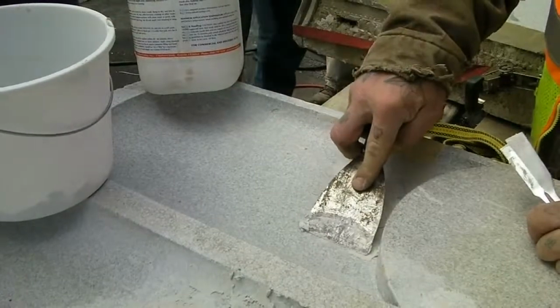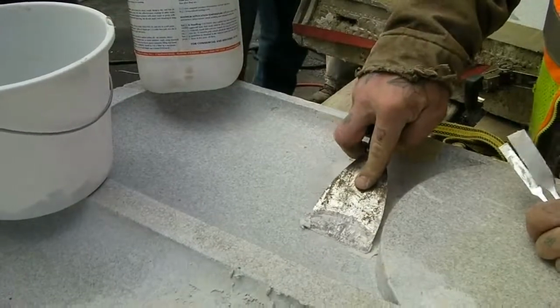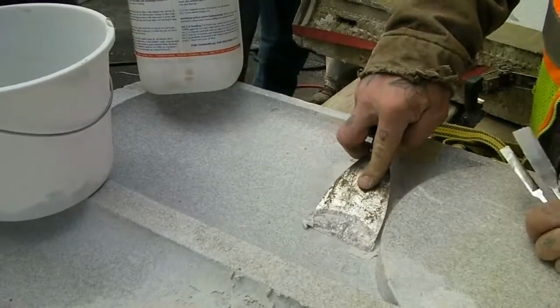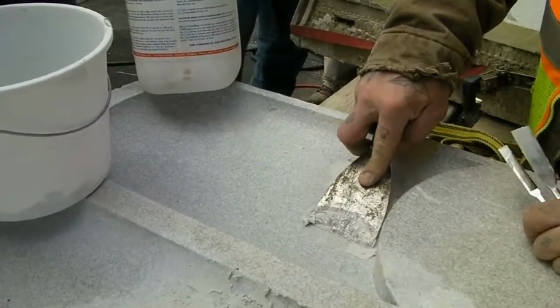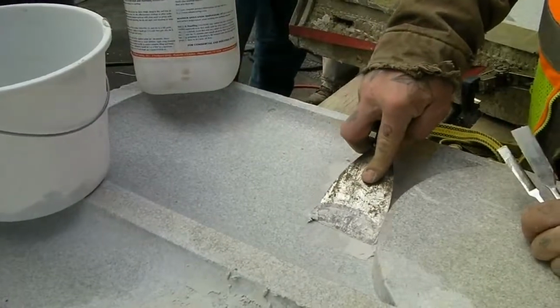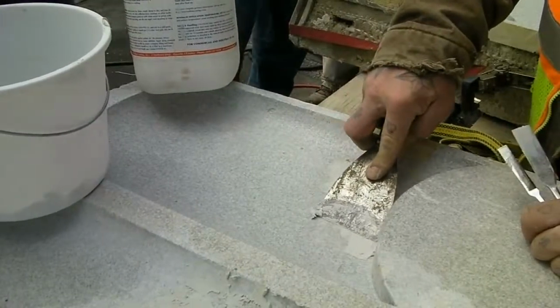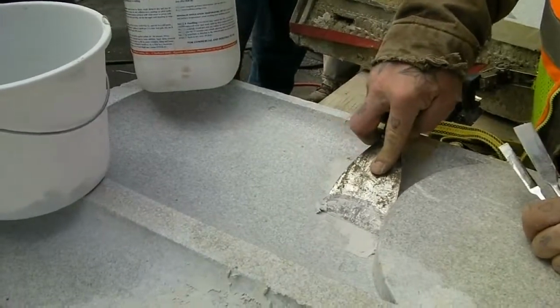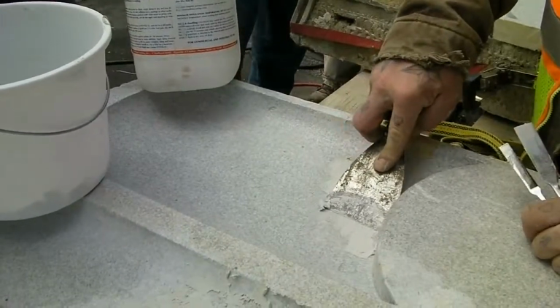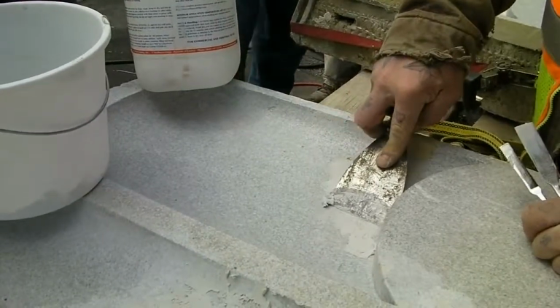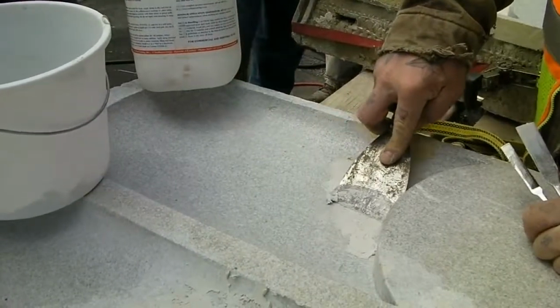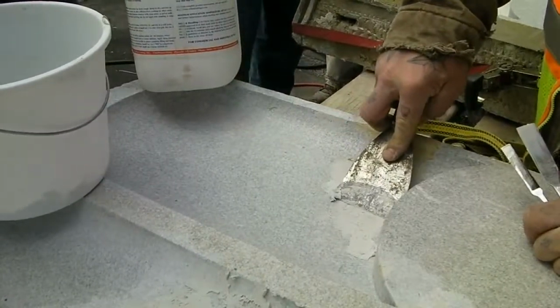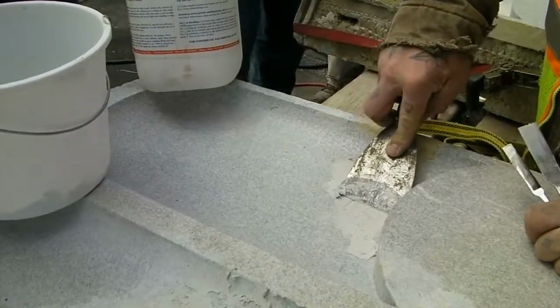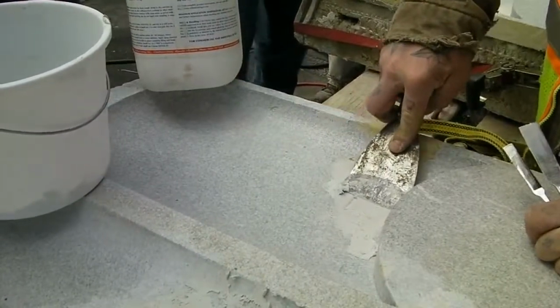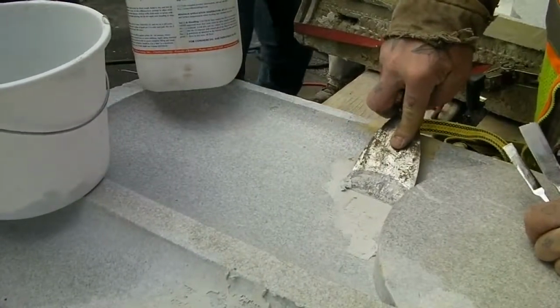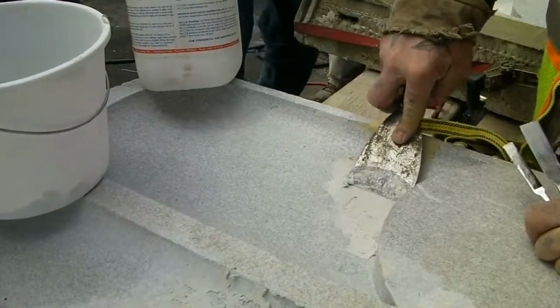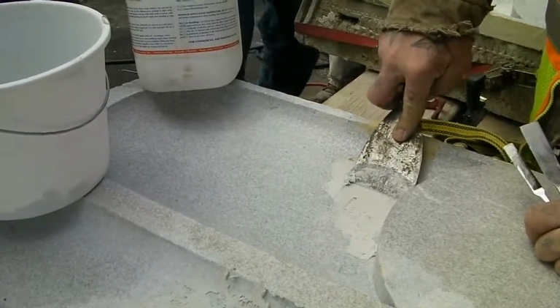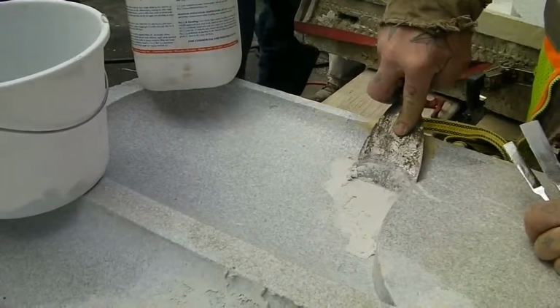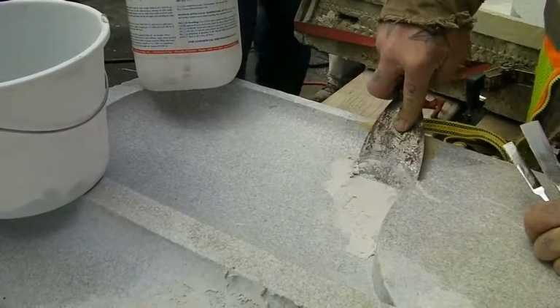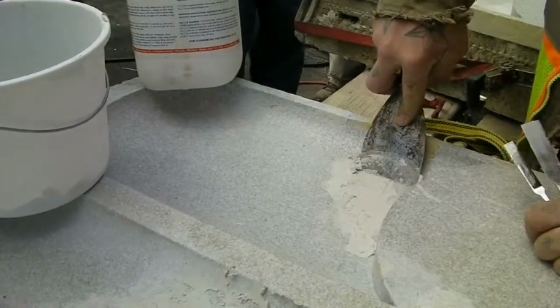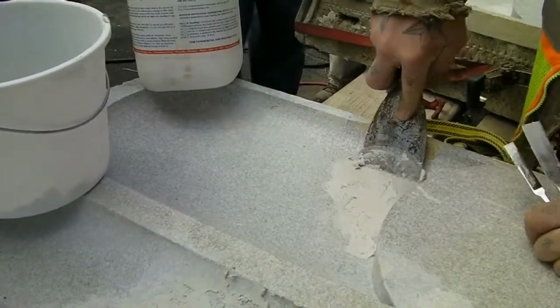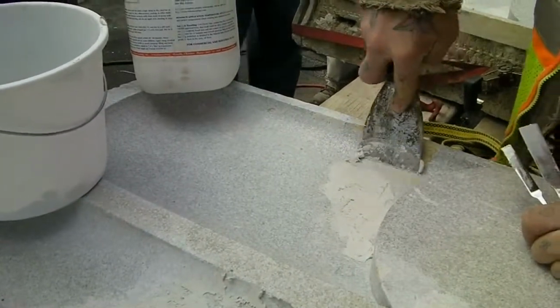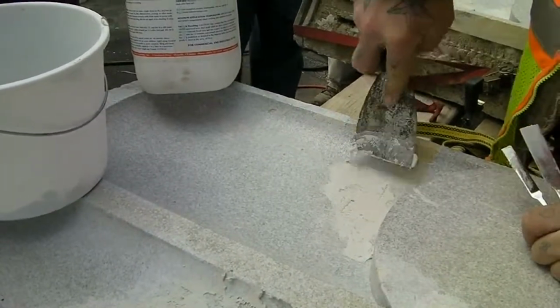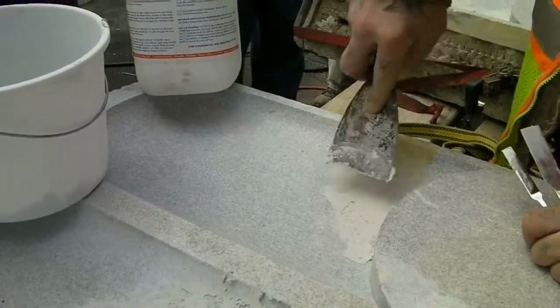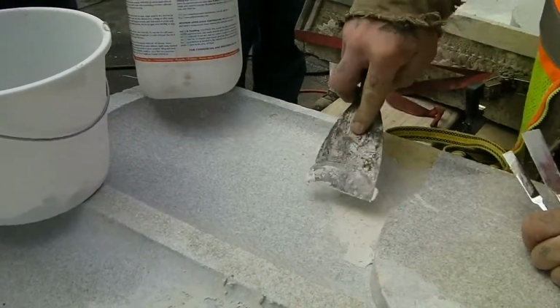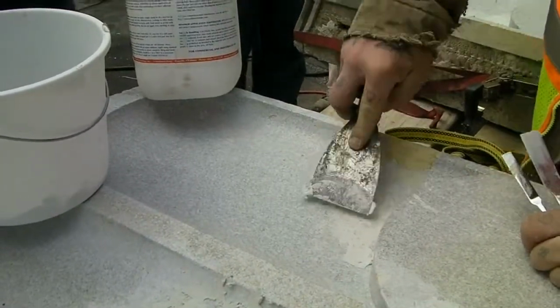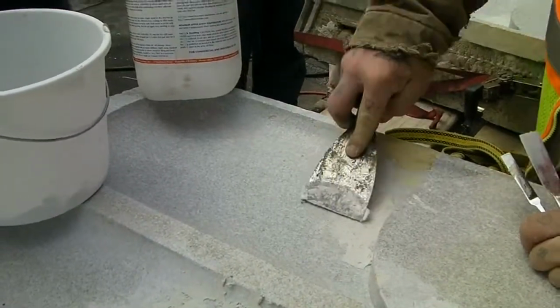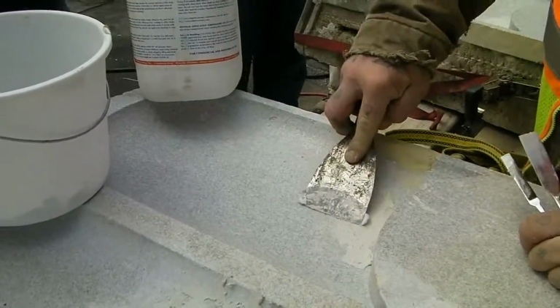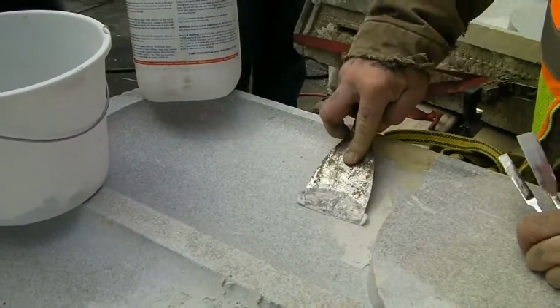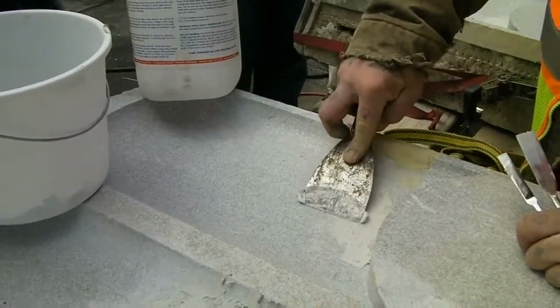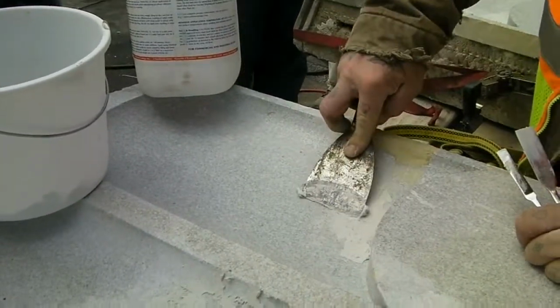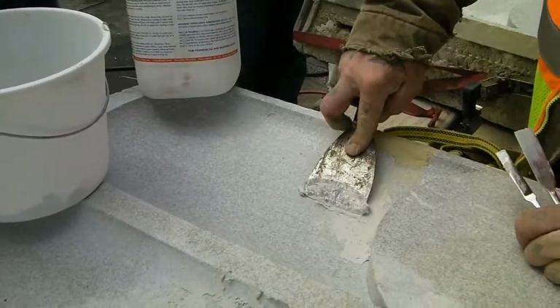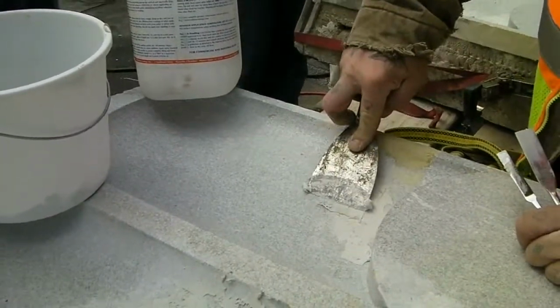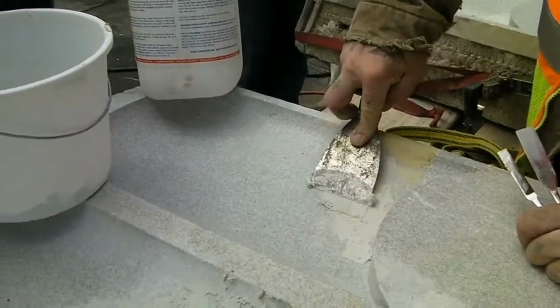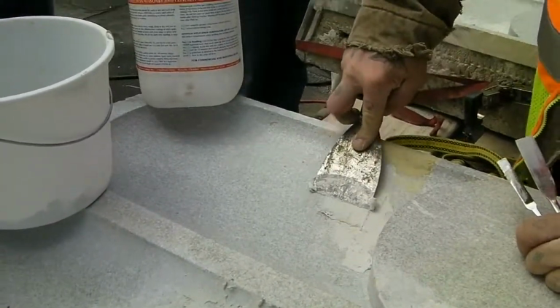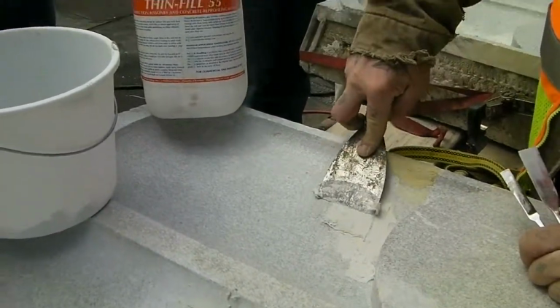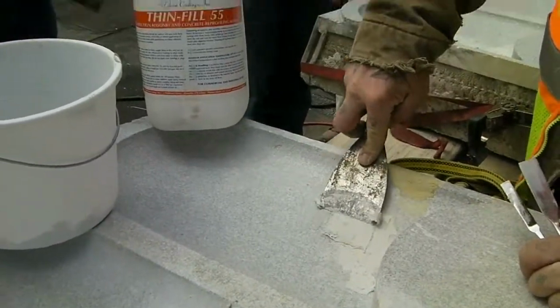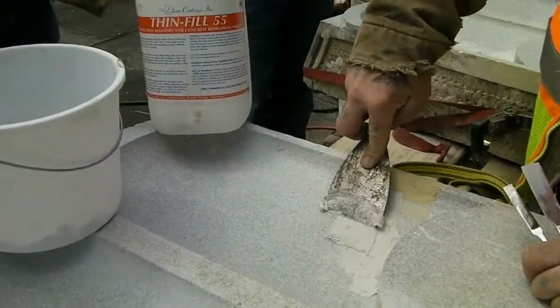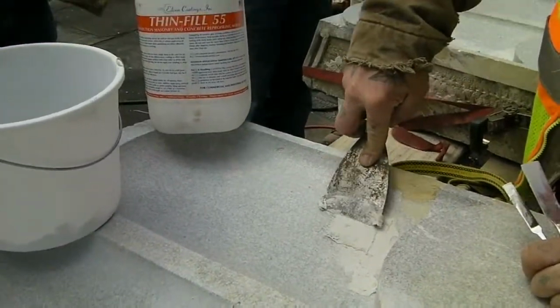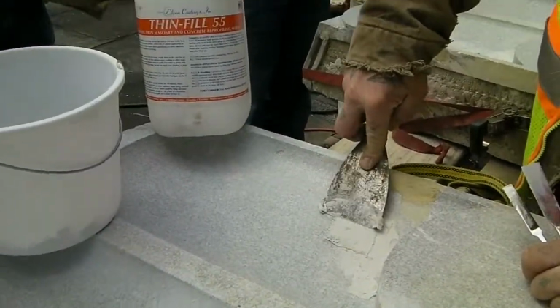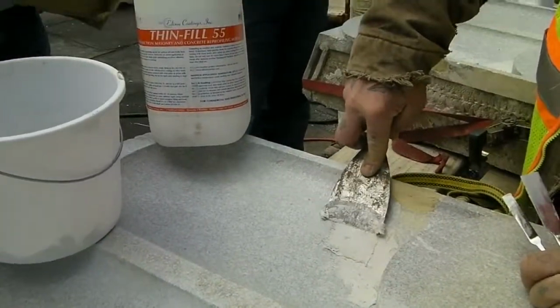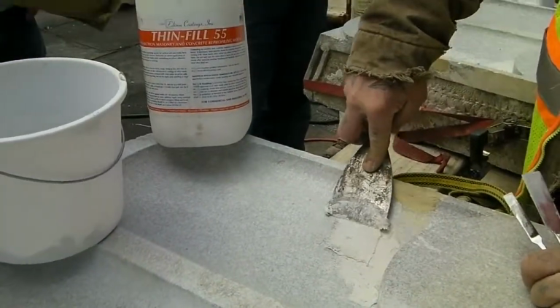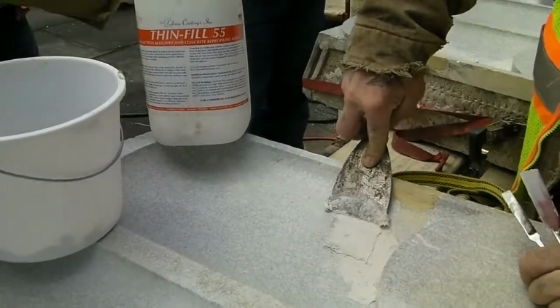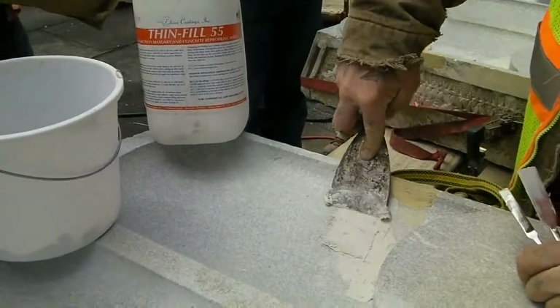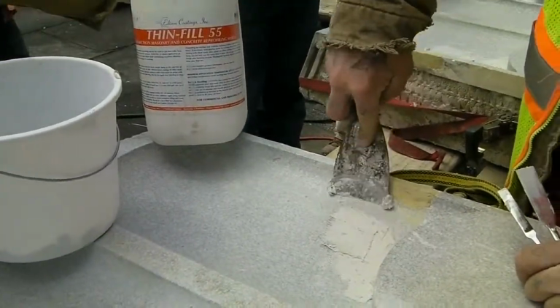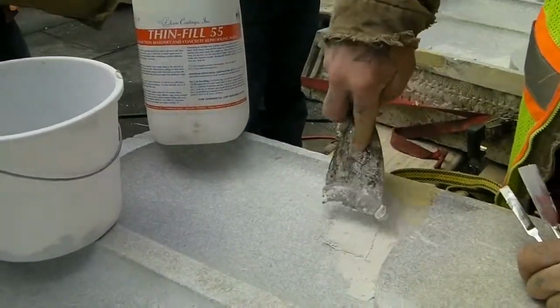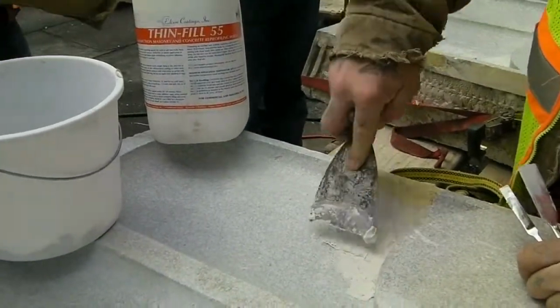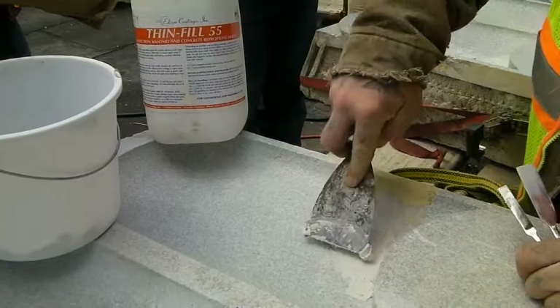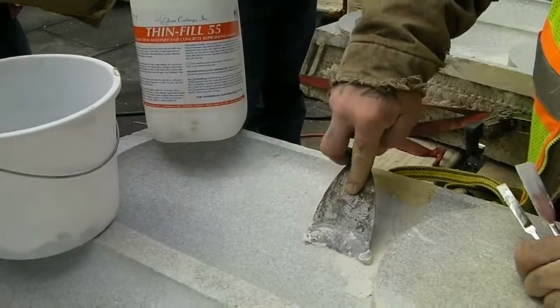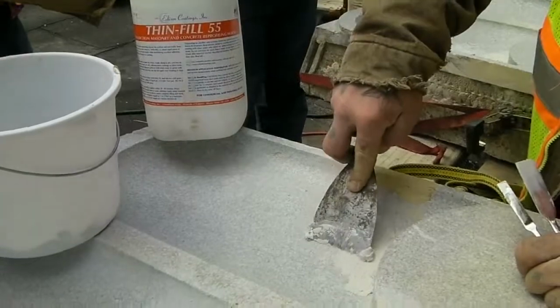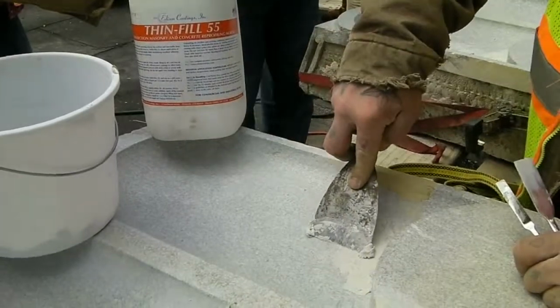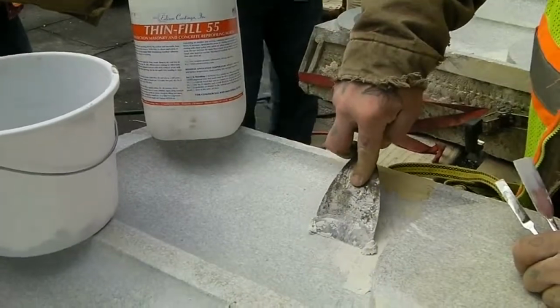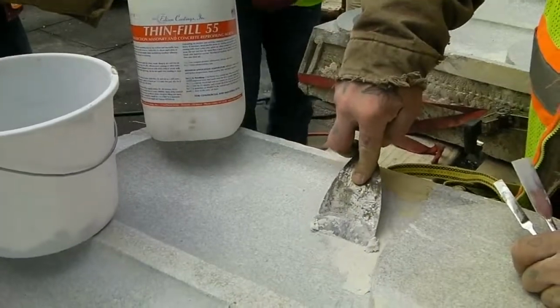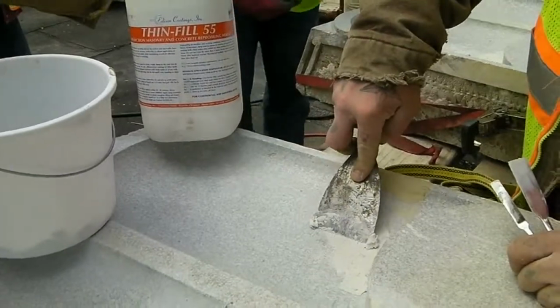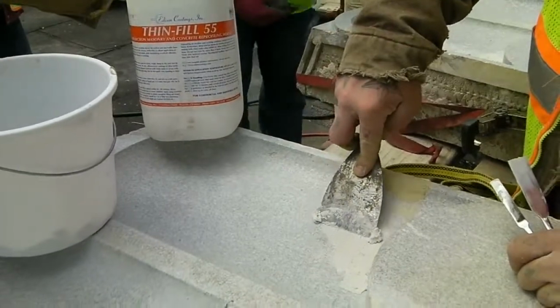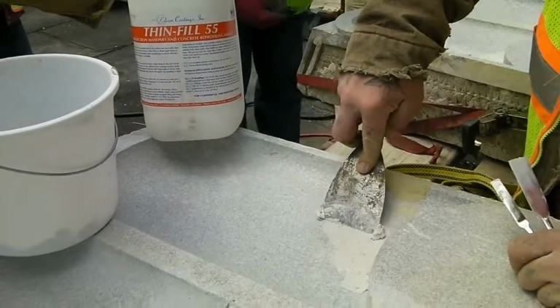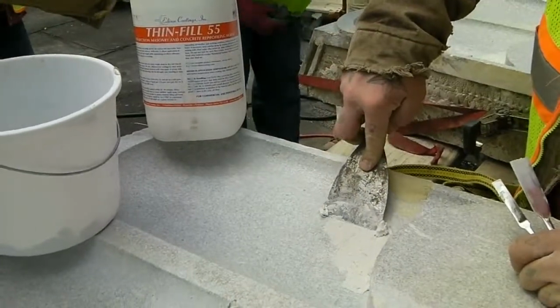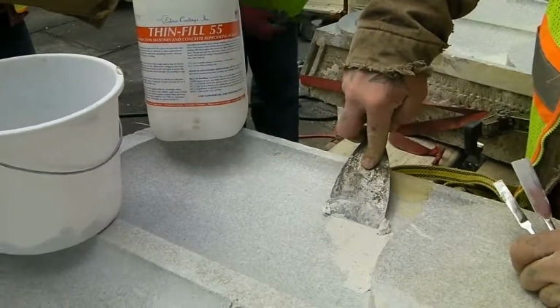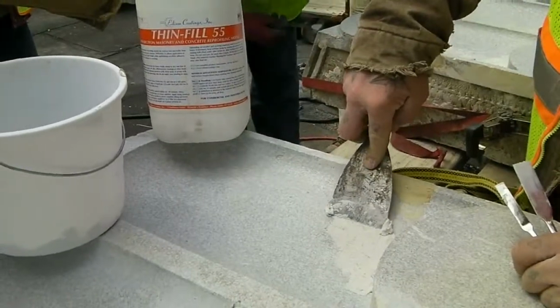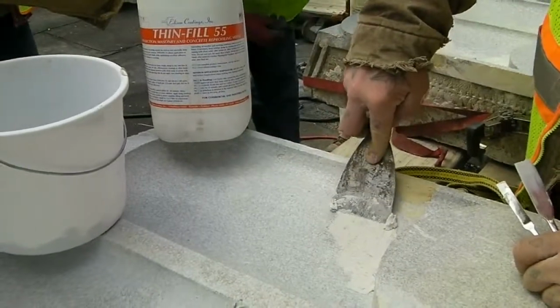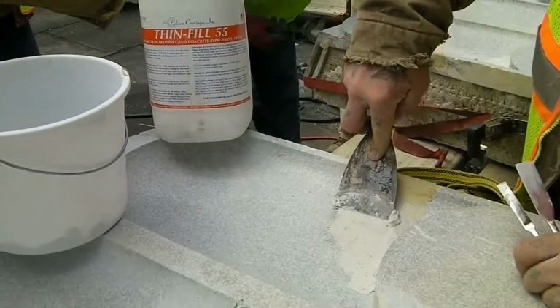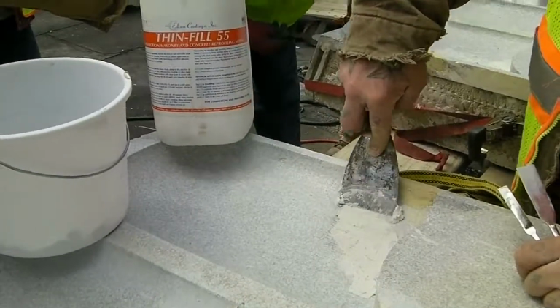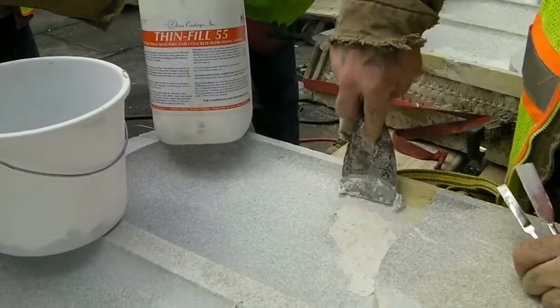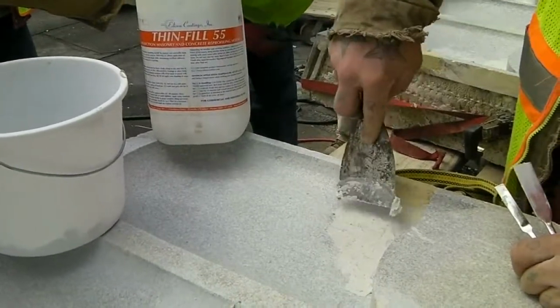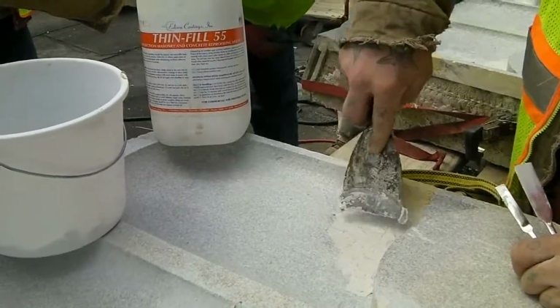The Thin Fill 55 product was used to repair the surfaces of the terracotta units.